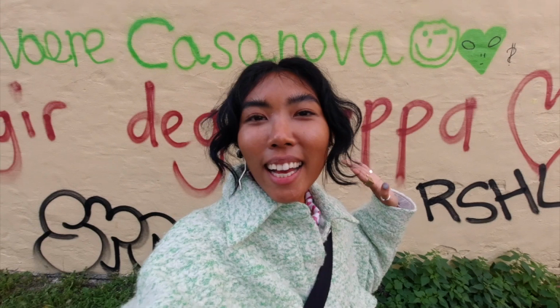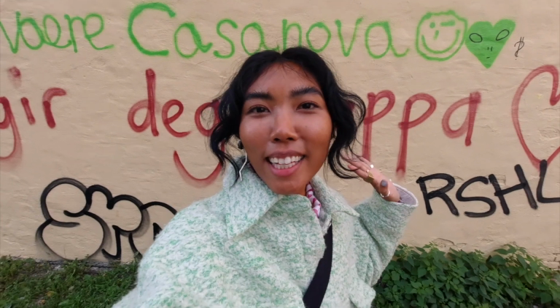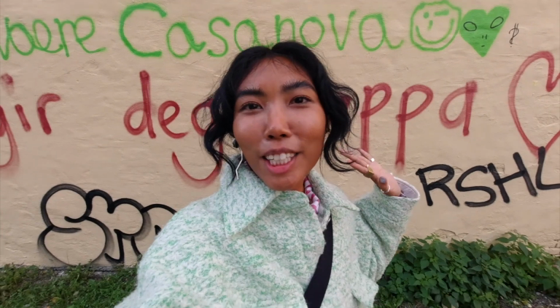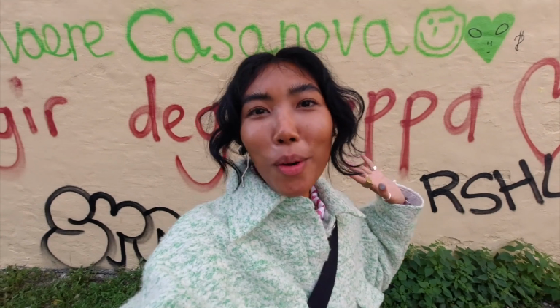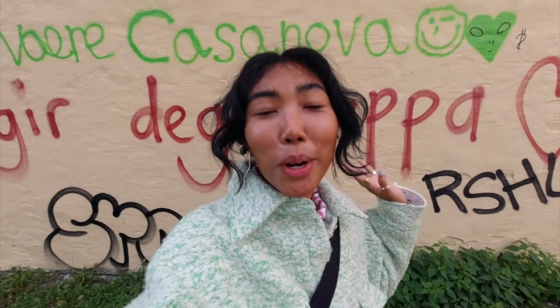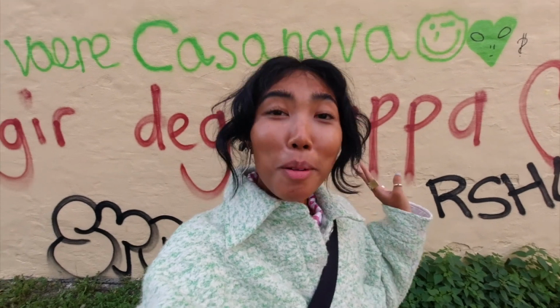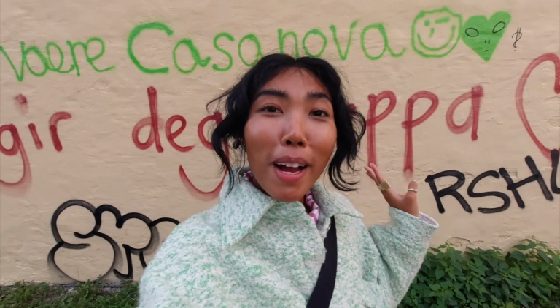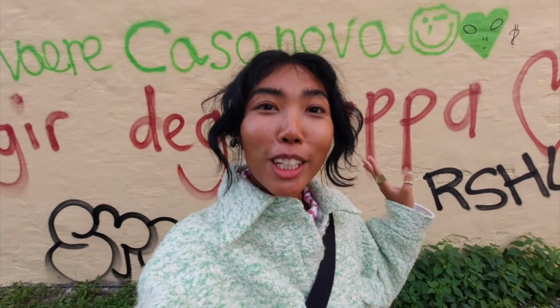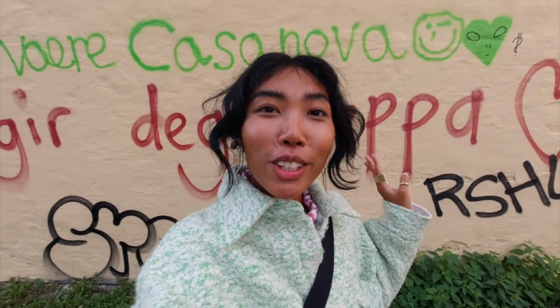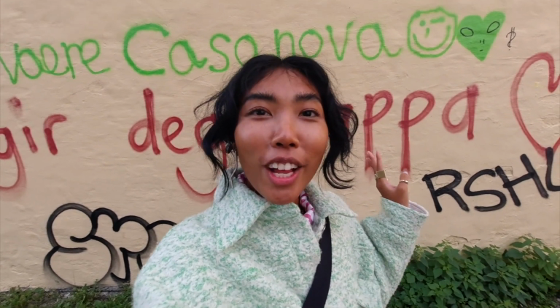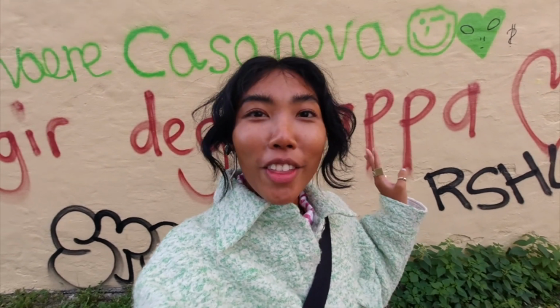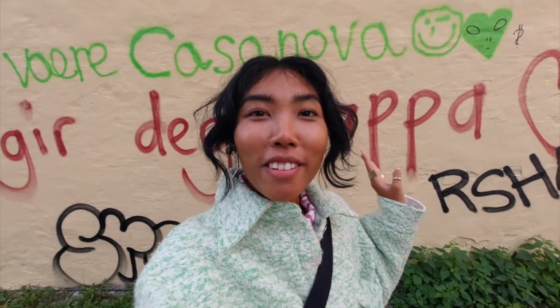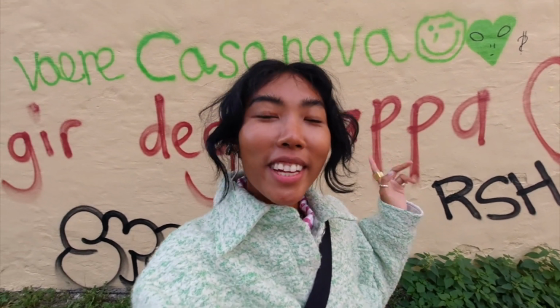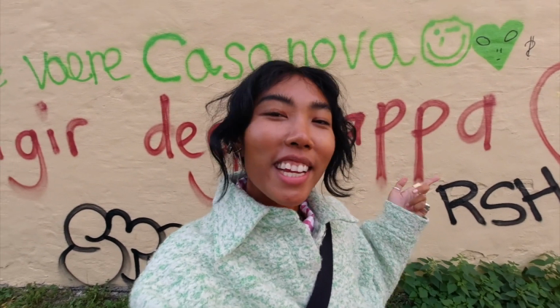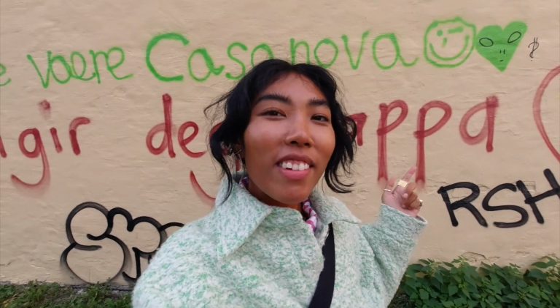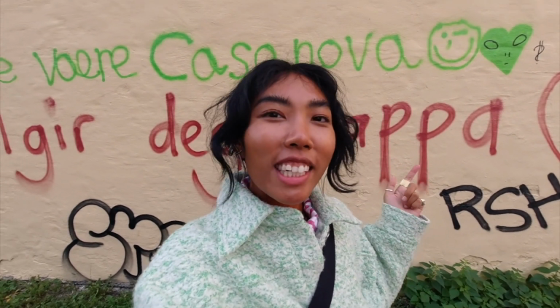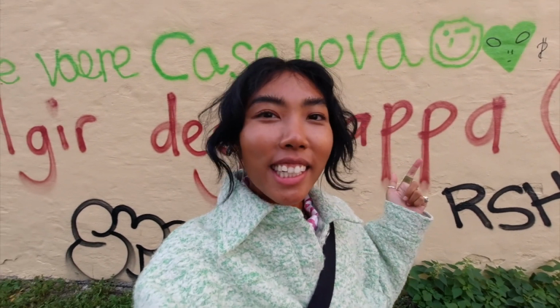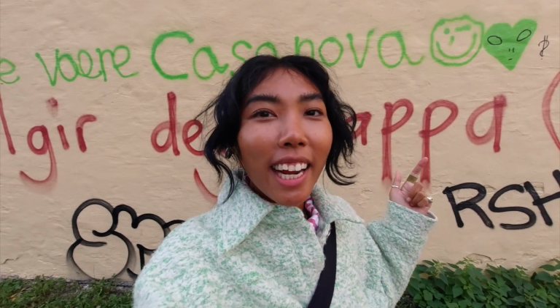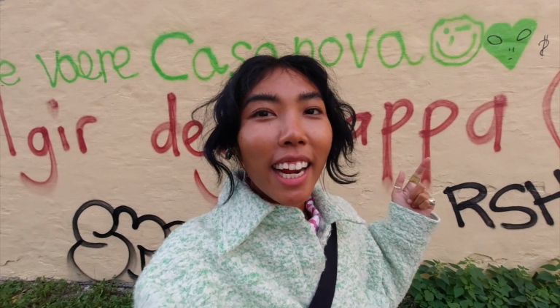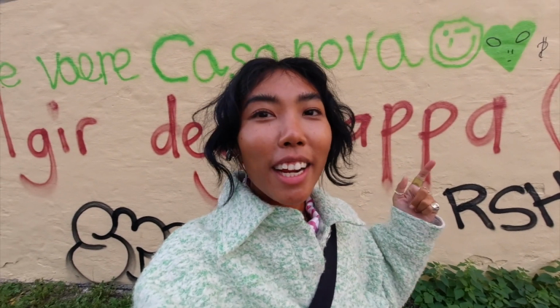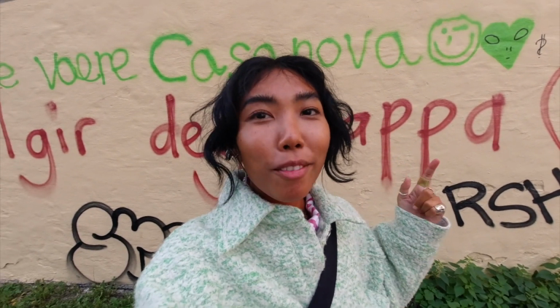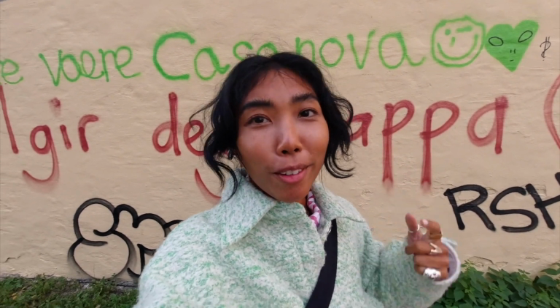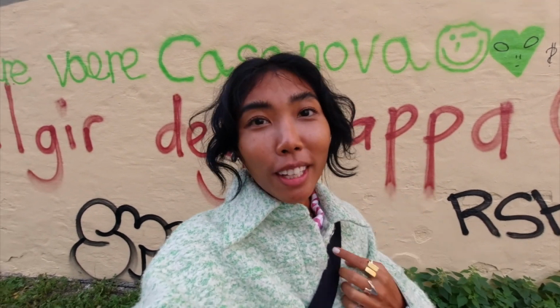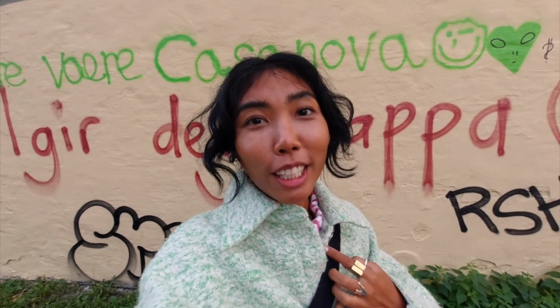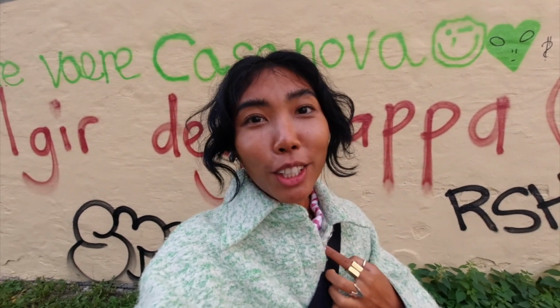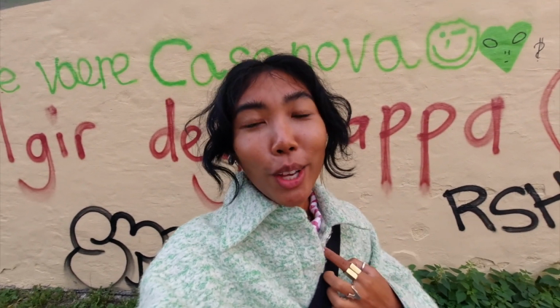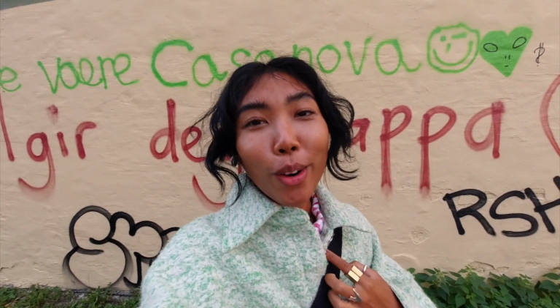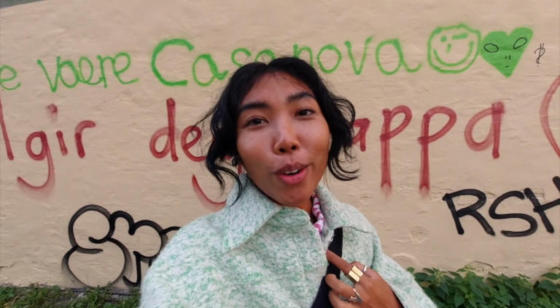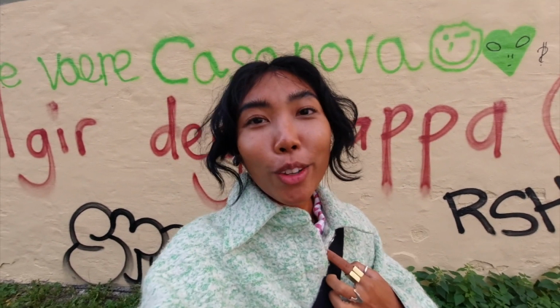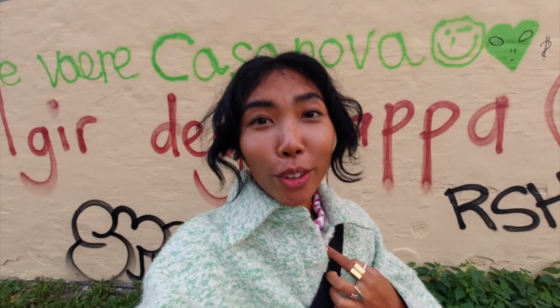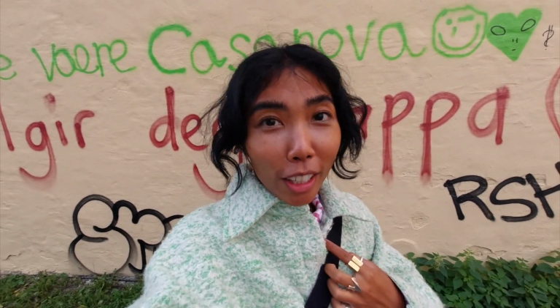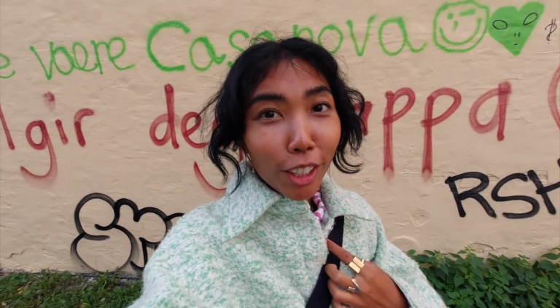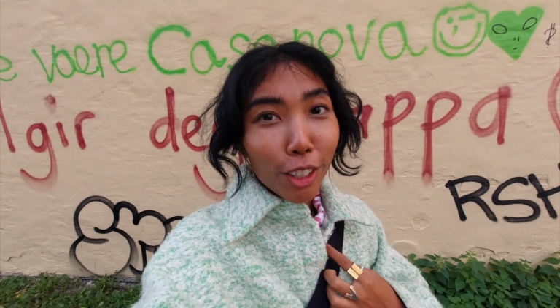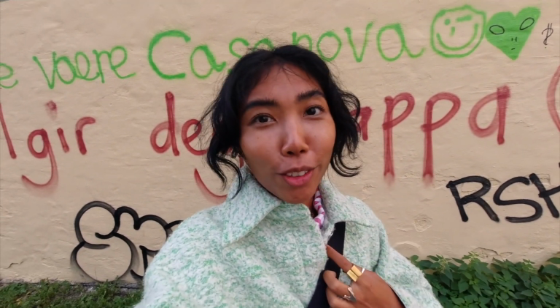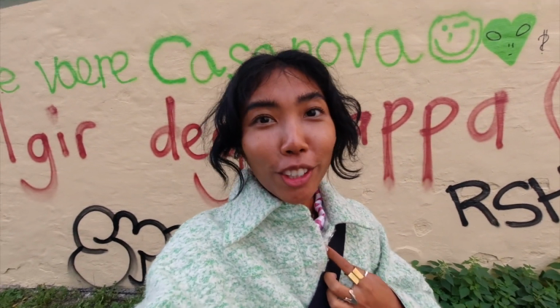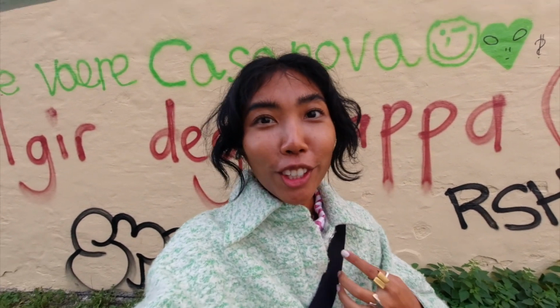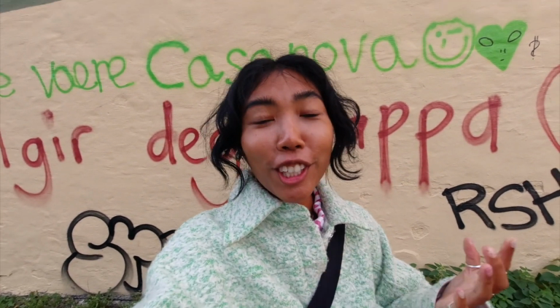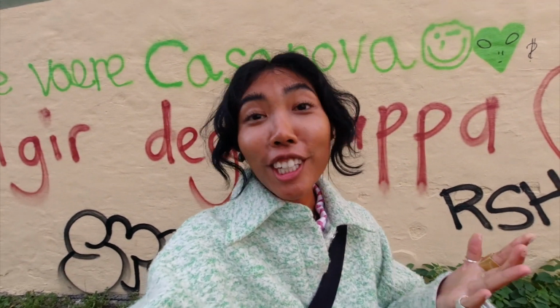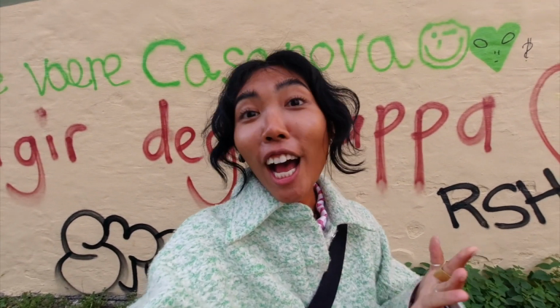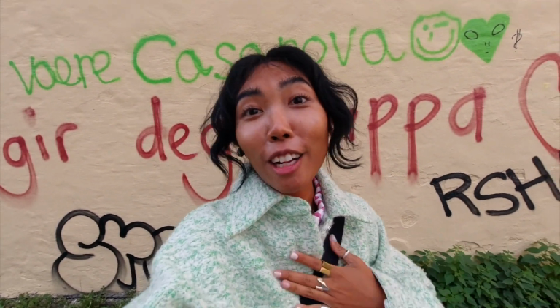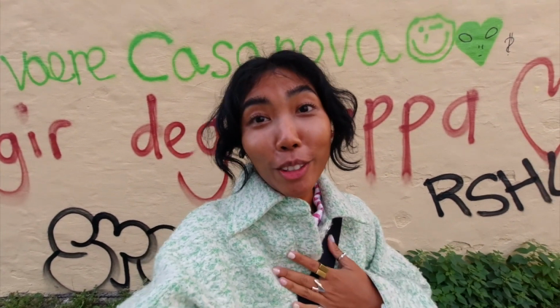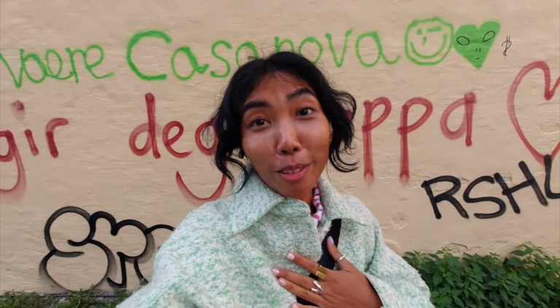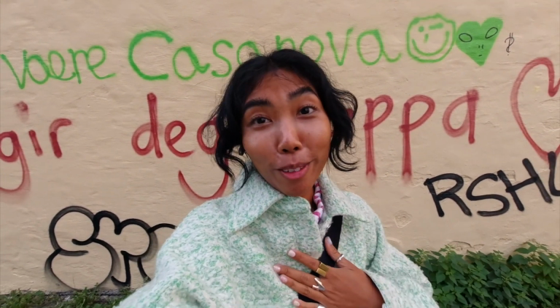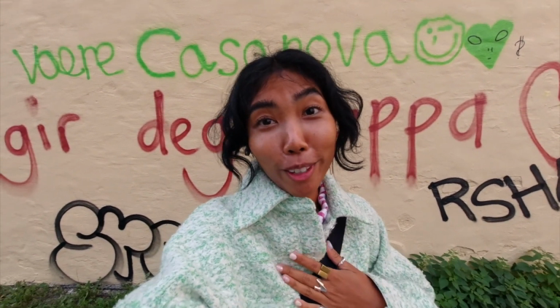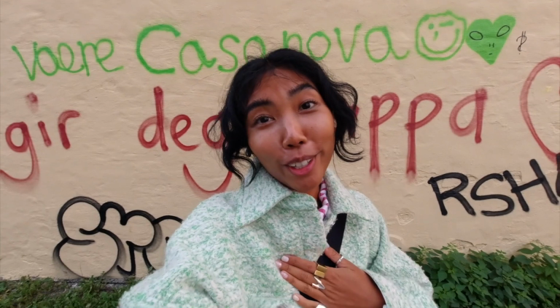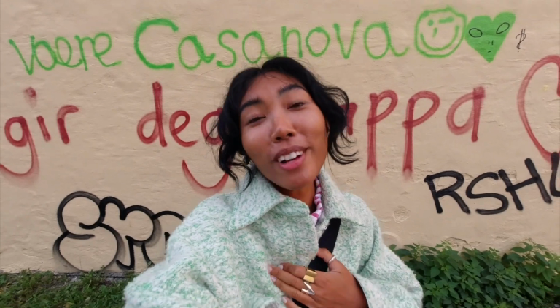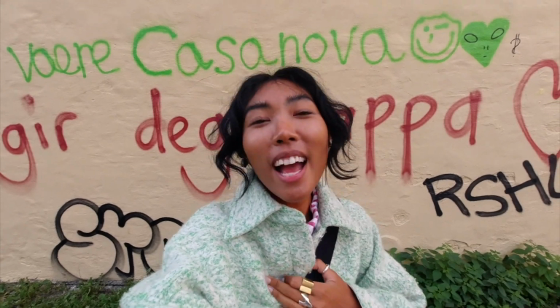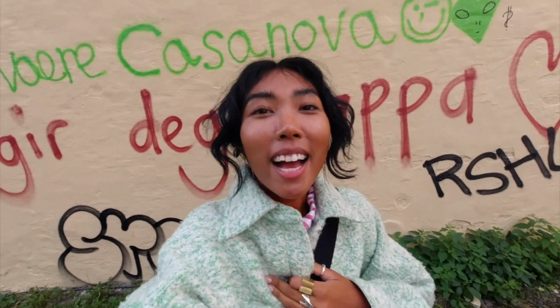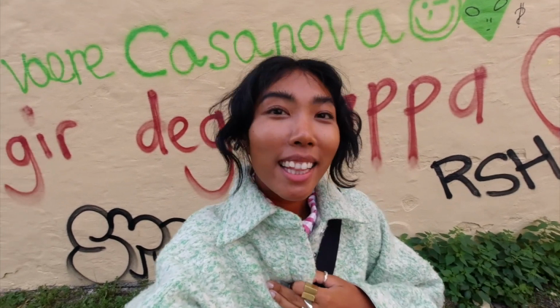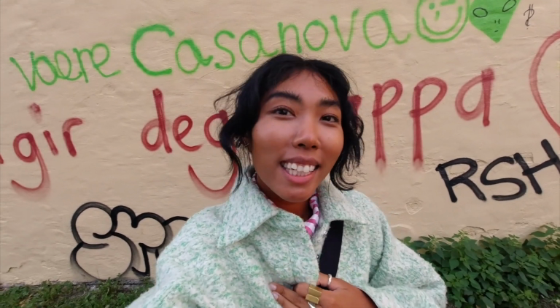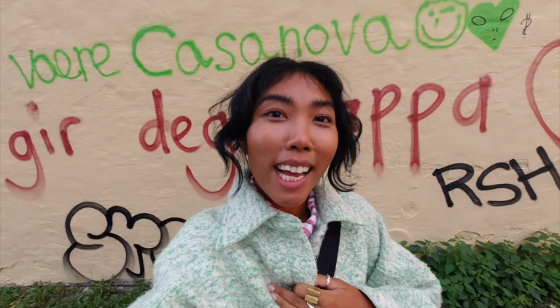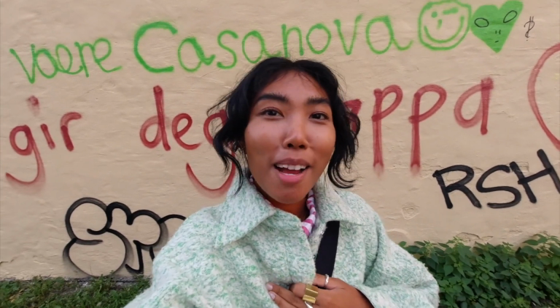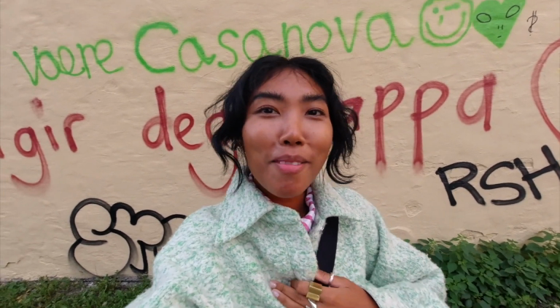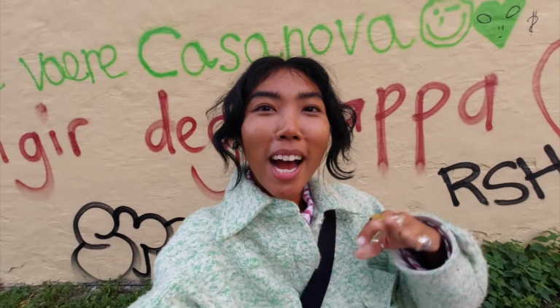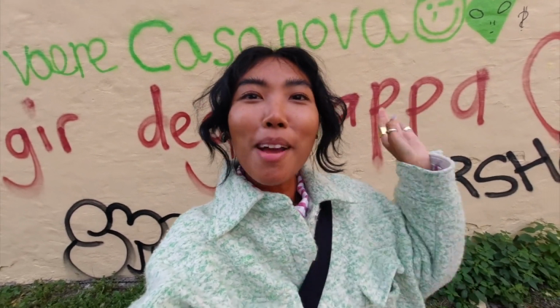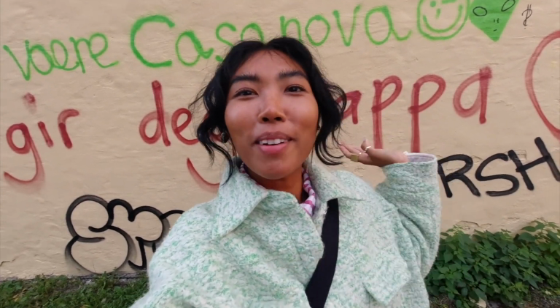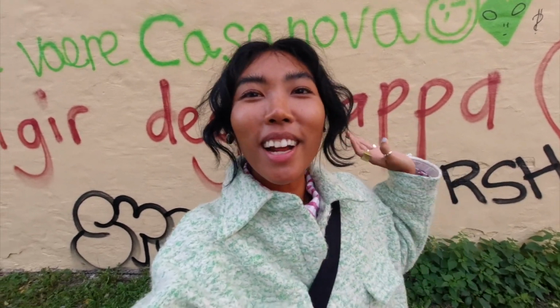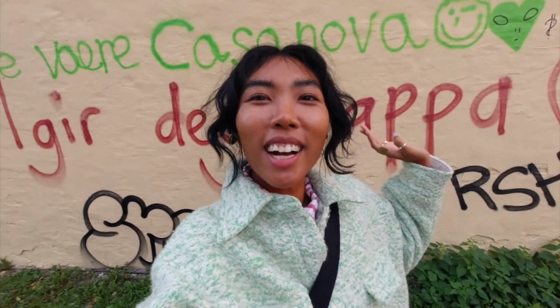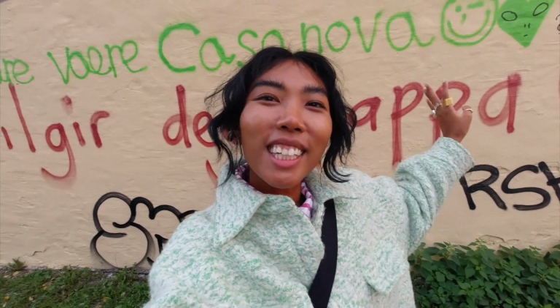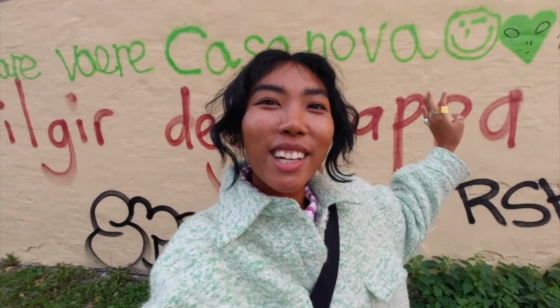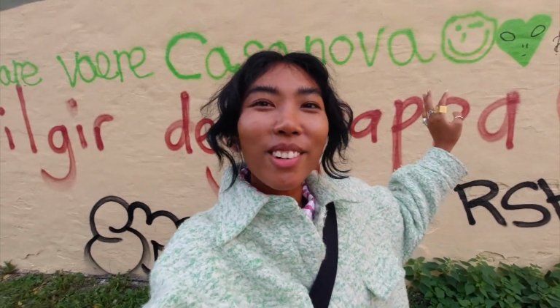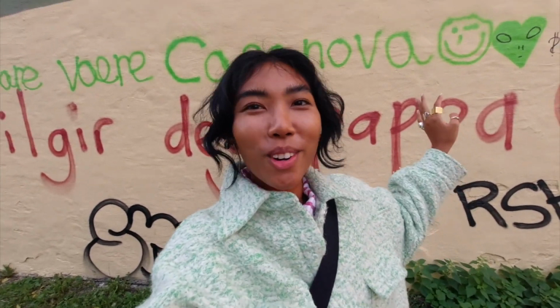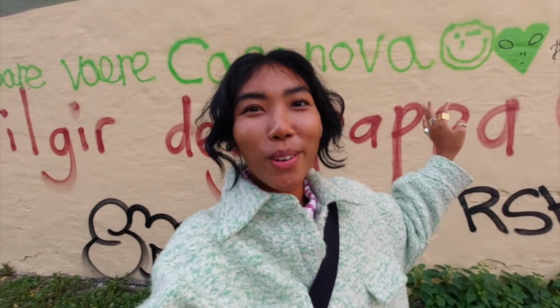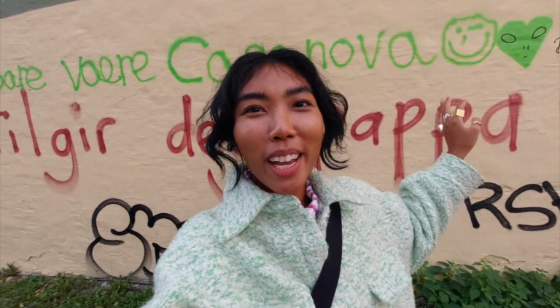Hi guys, welcome back to another vegan/vegetarian food list, so you don't have to do the research and I'll do it for you. This time I'm in Oslo, Norway.